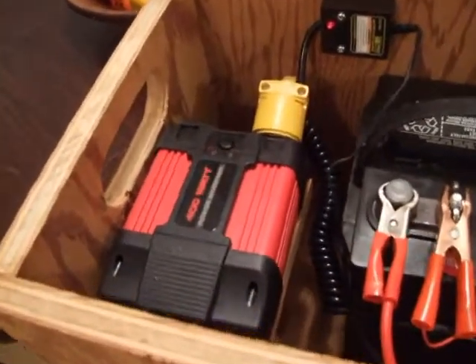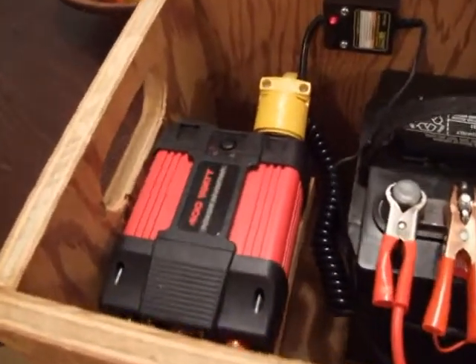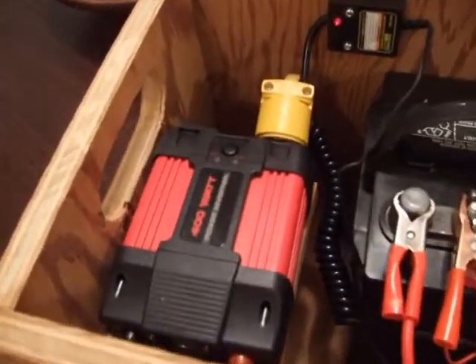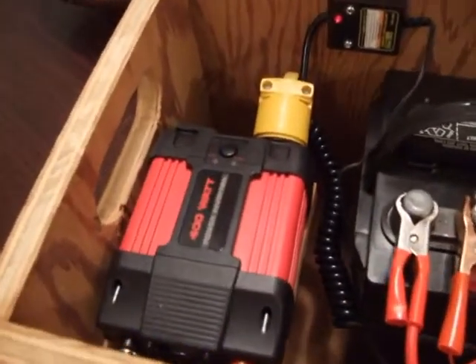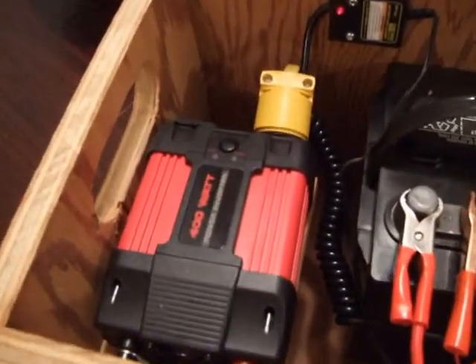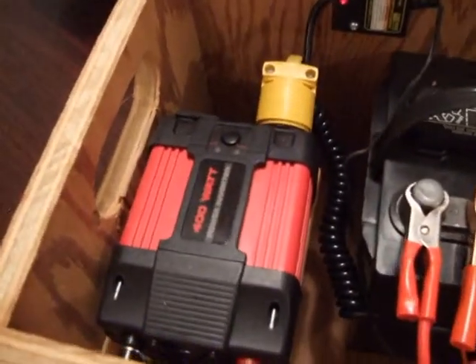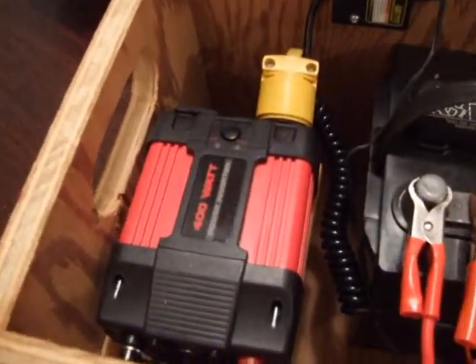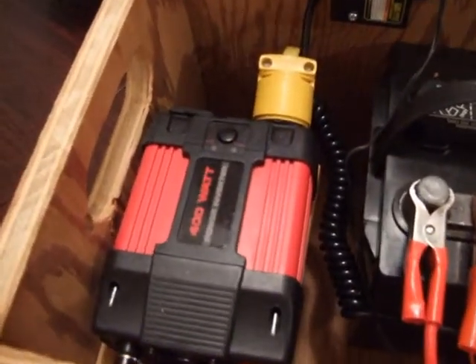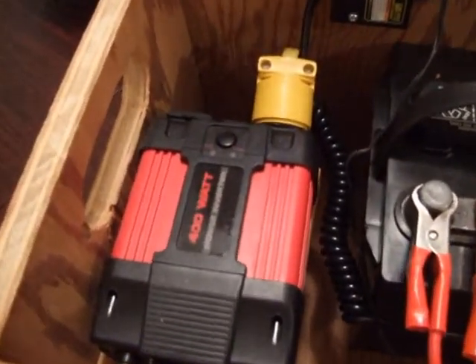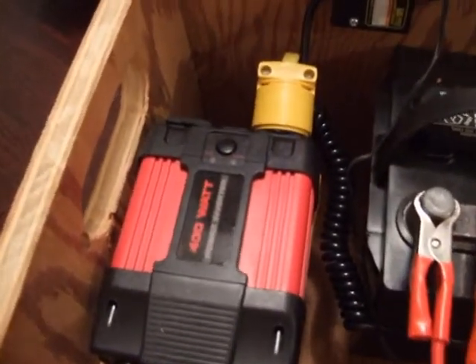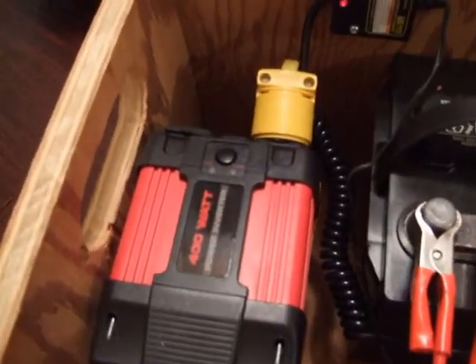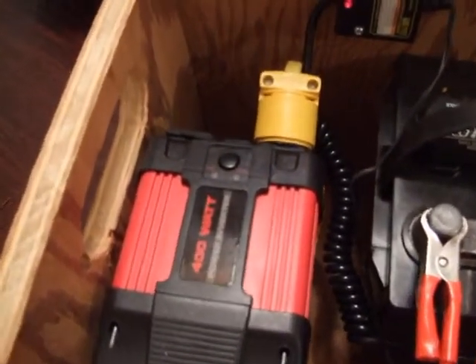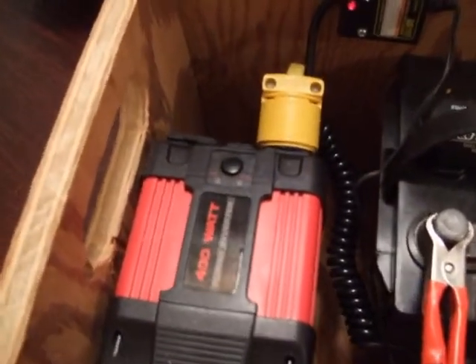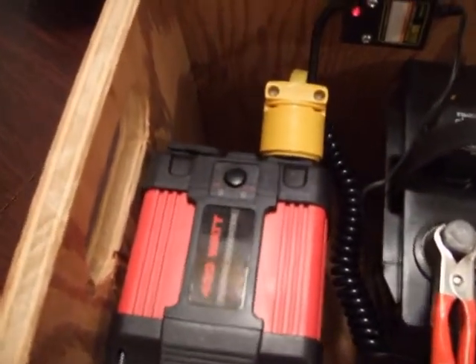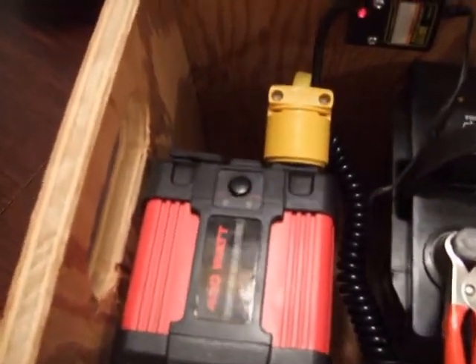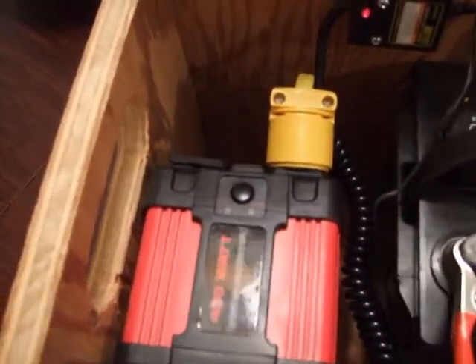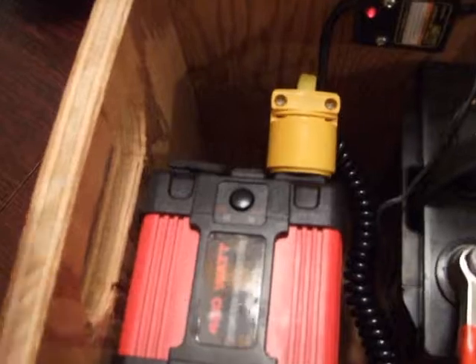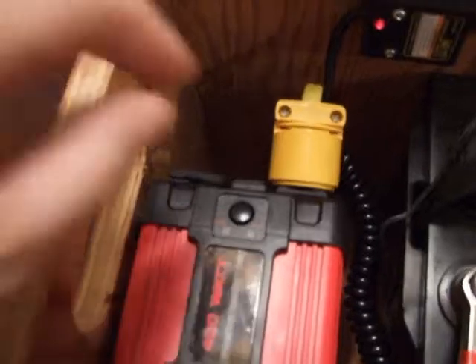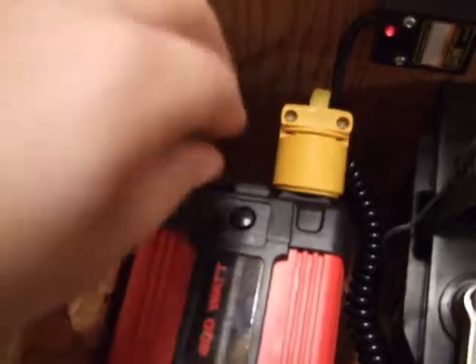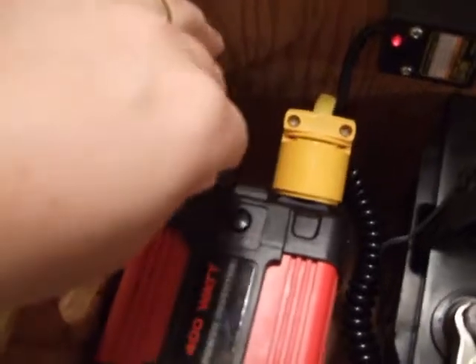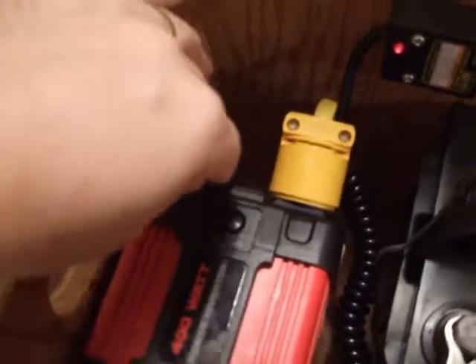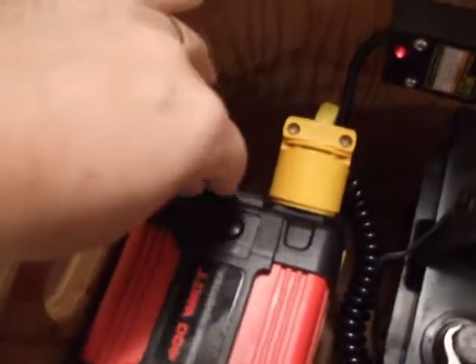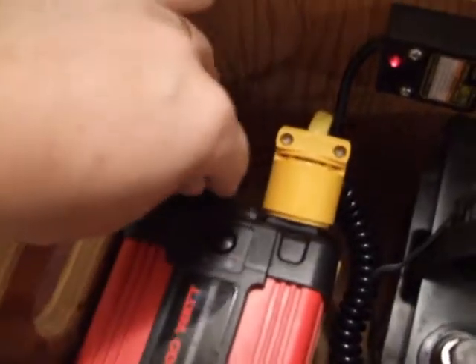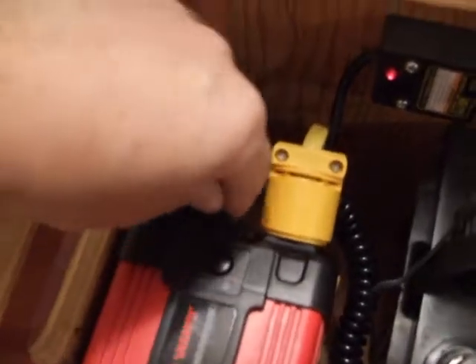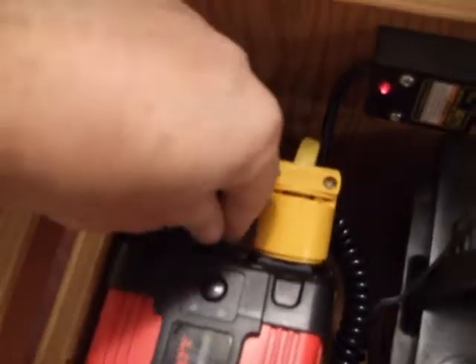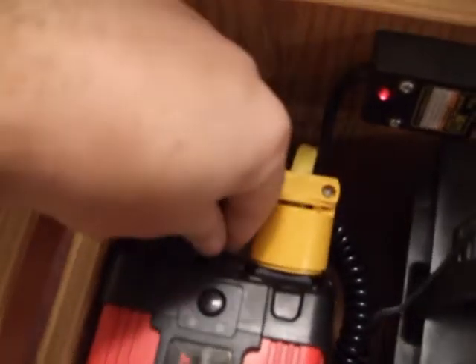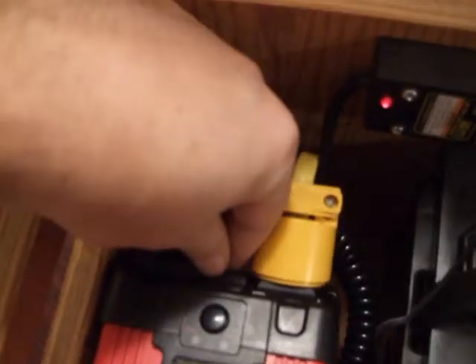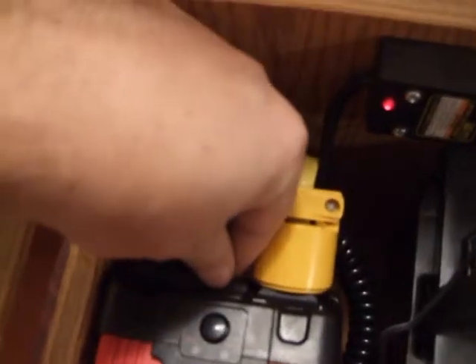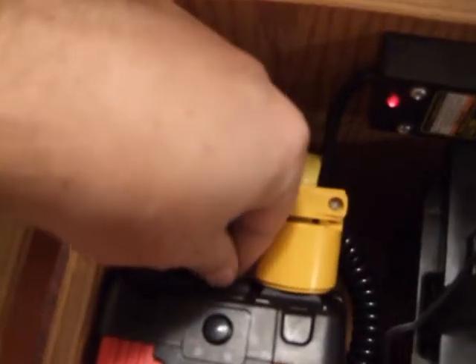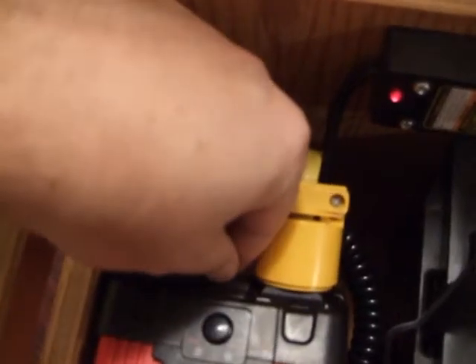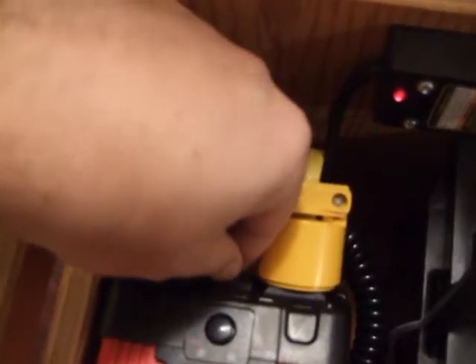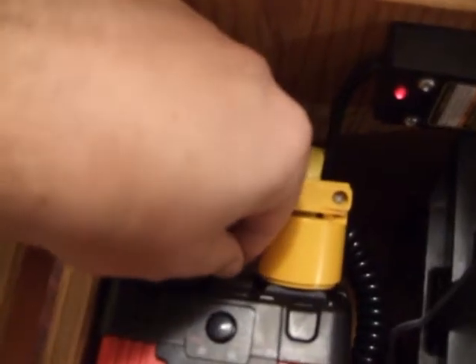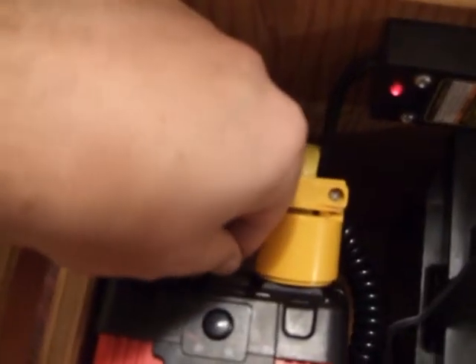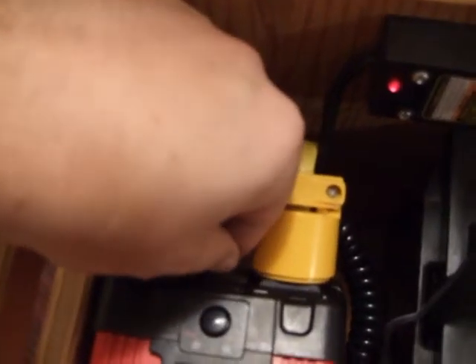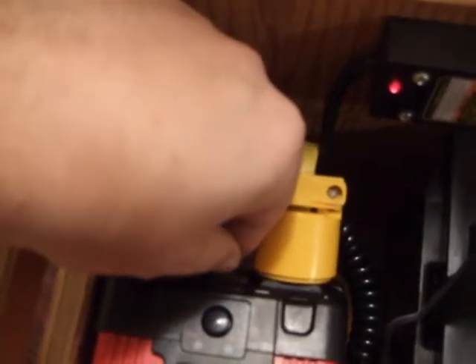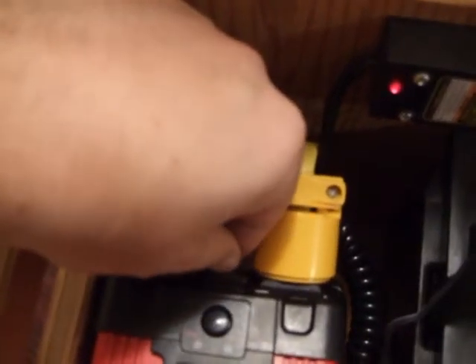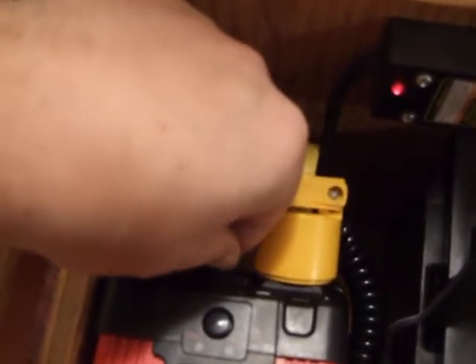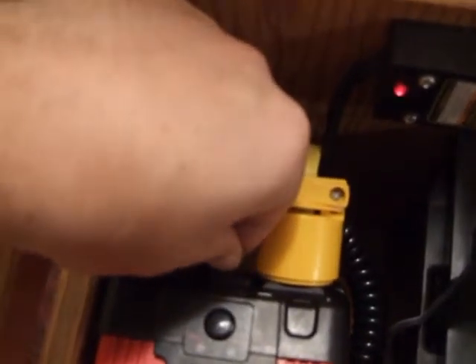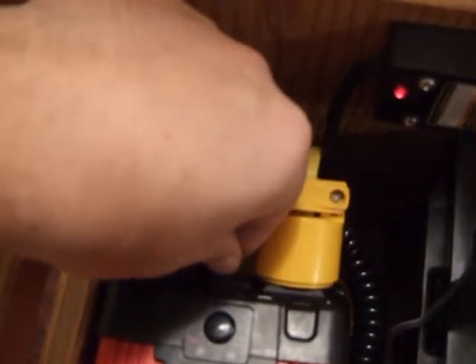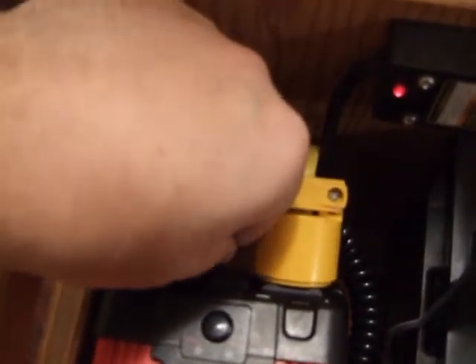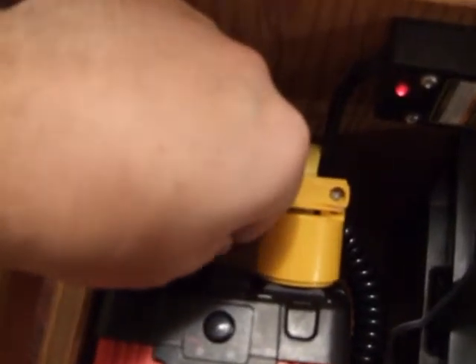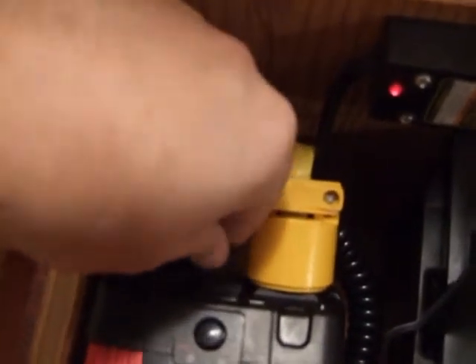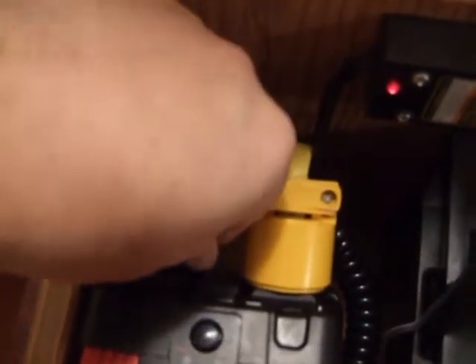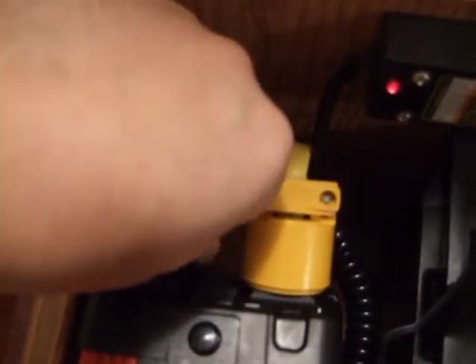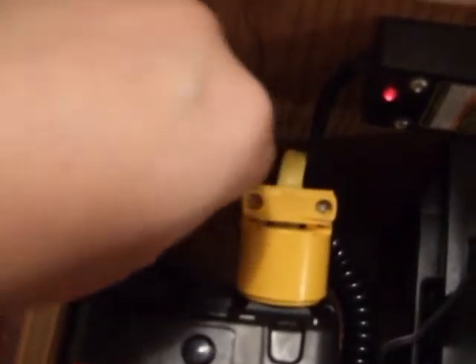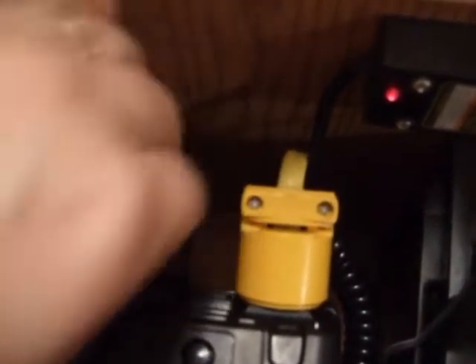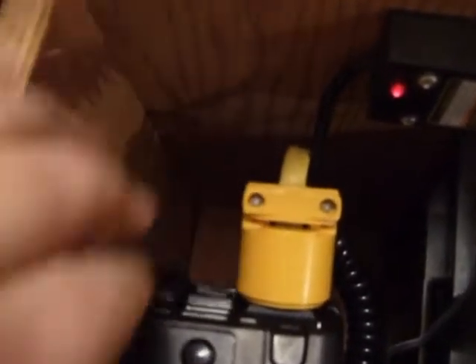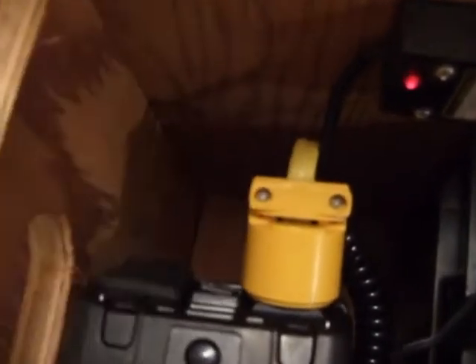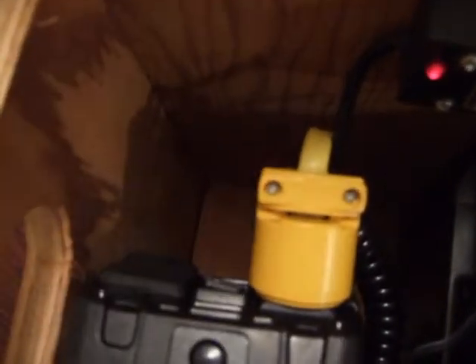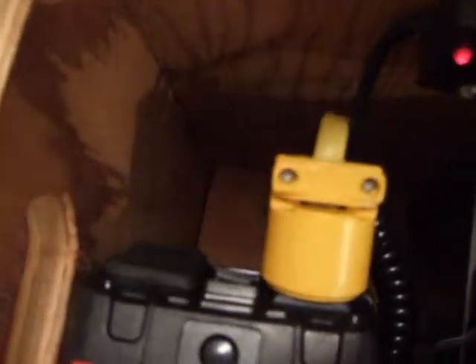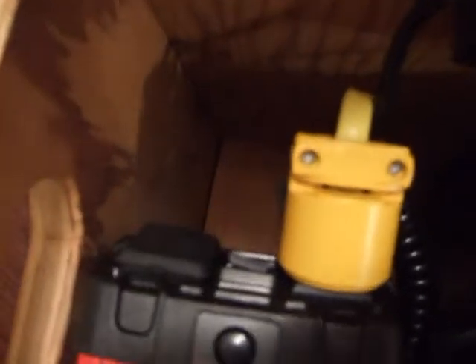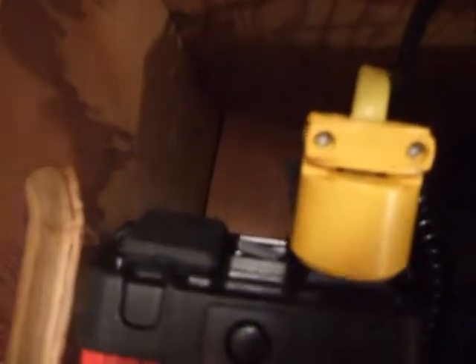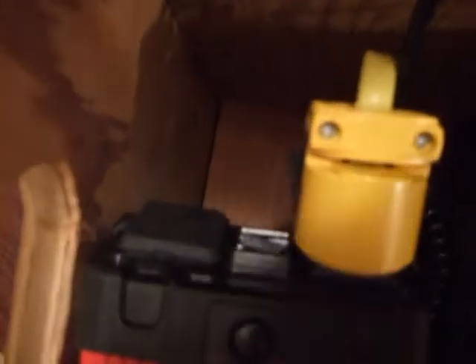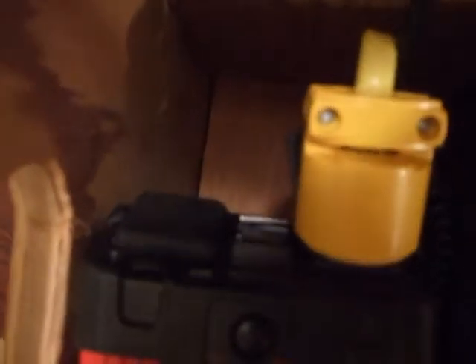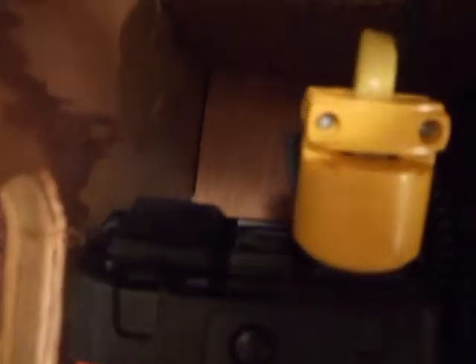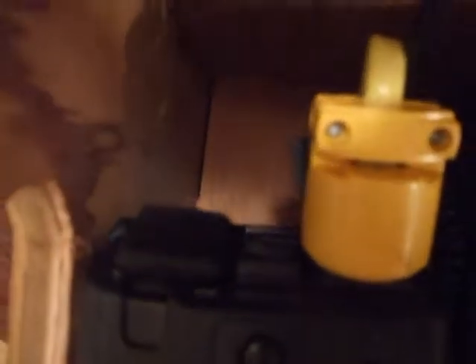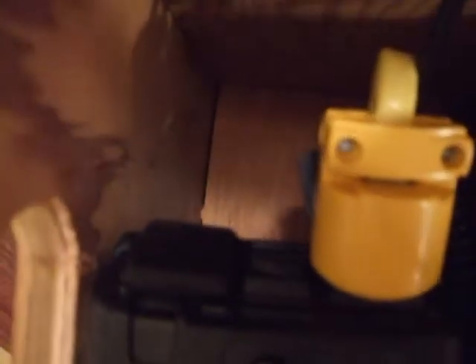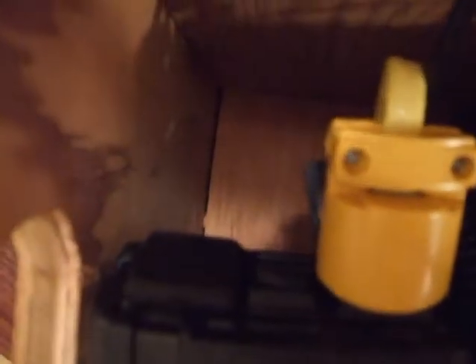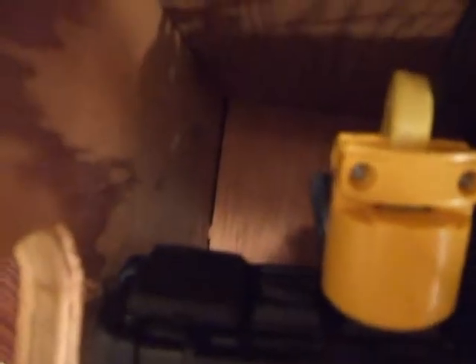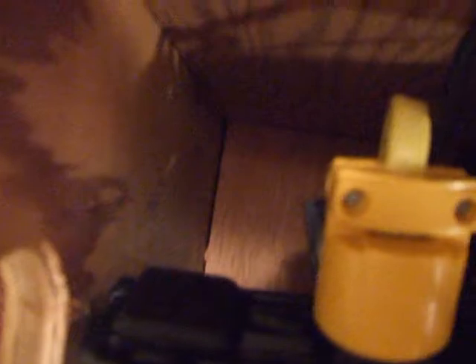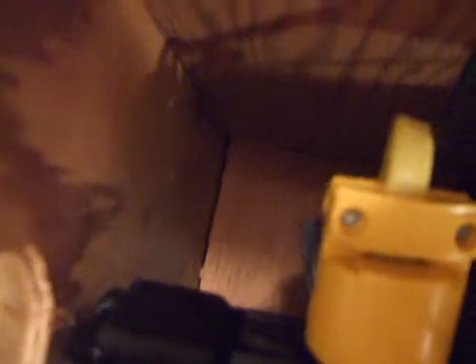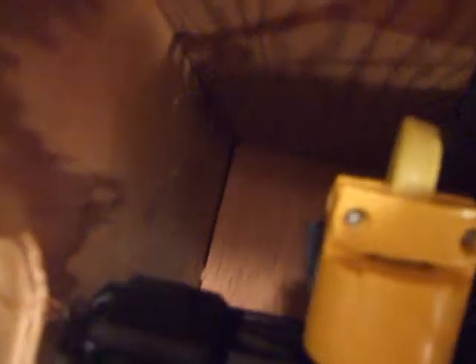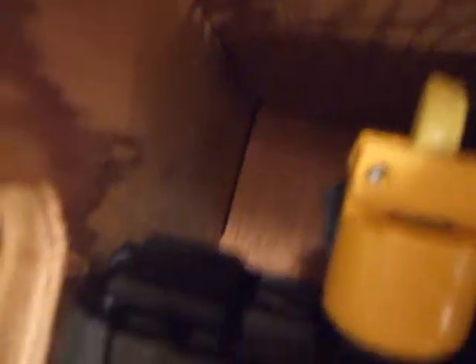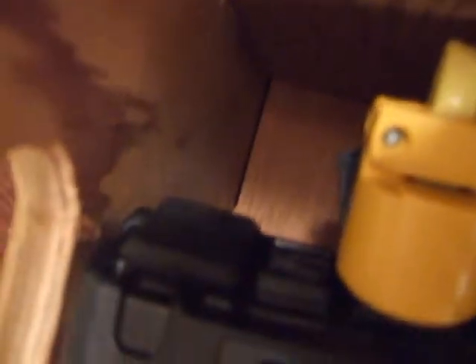This particular inverter also has a charging port for a USB device, so if she decided to charge her phone she can do that as well.